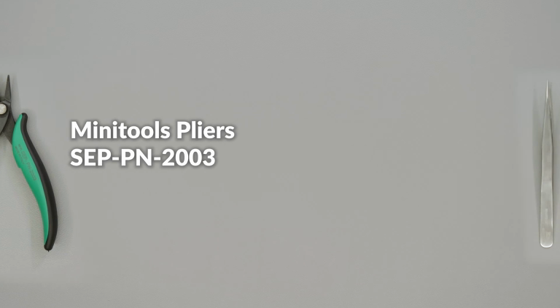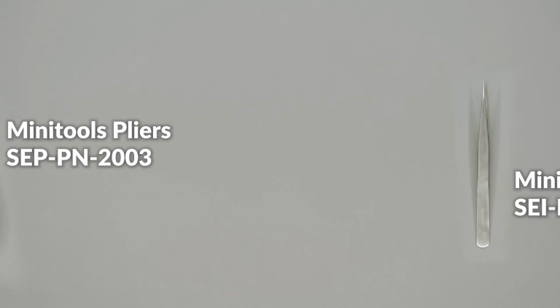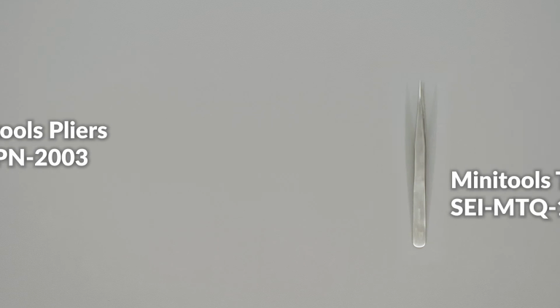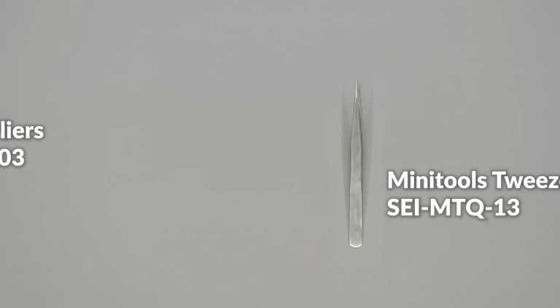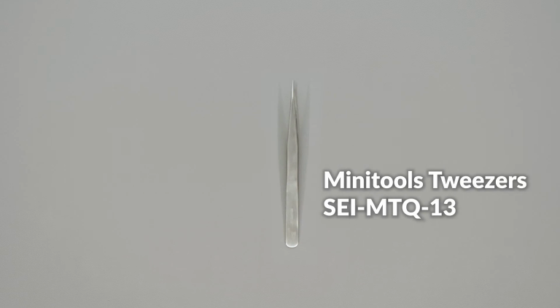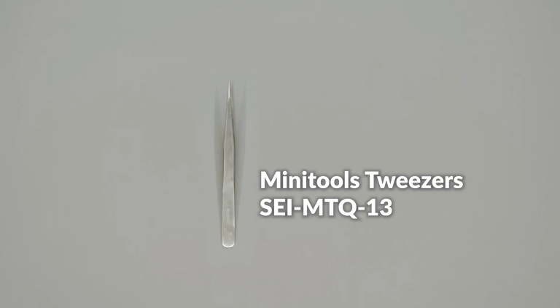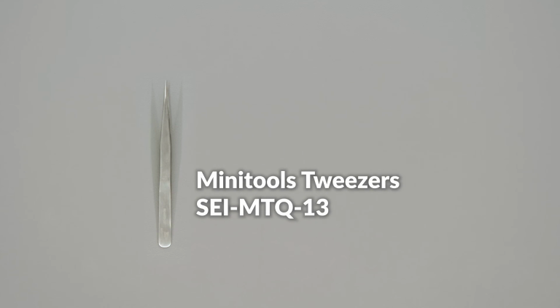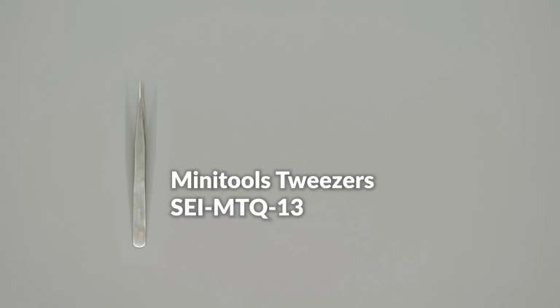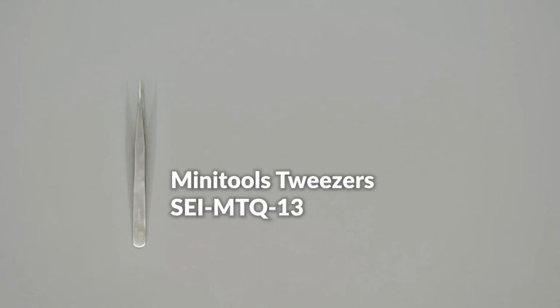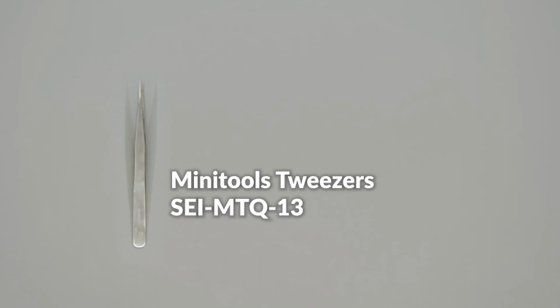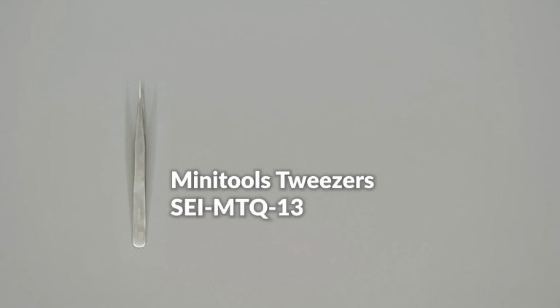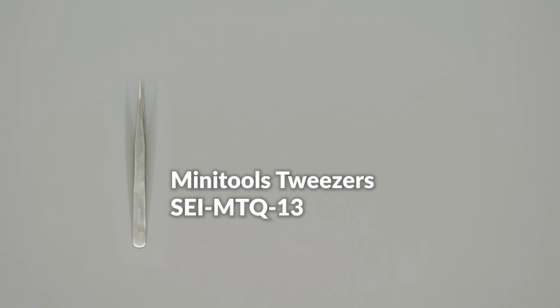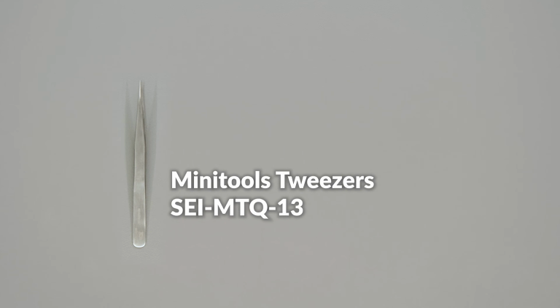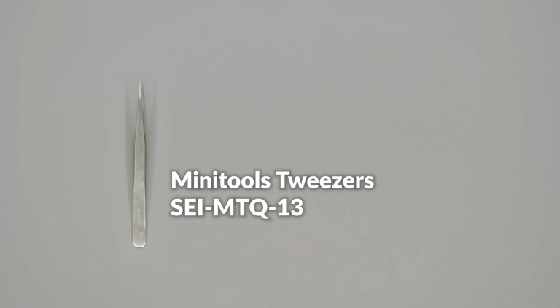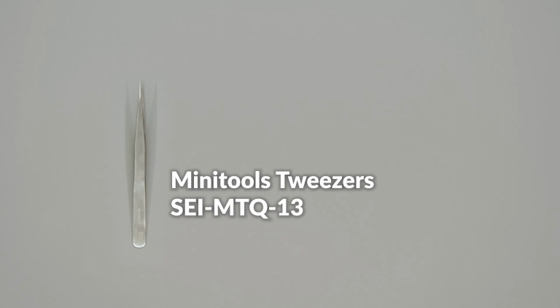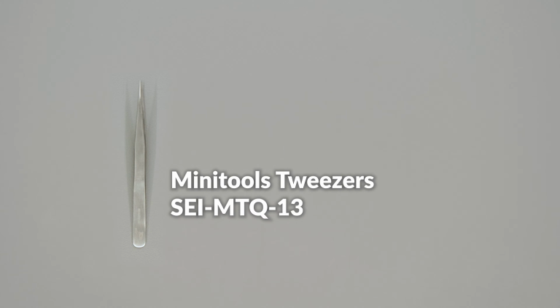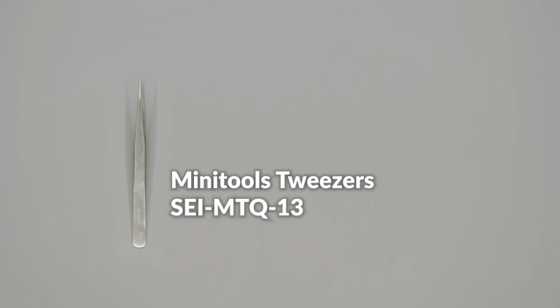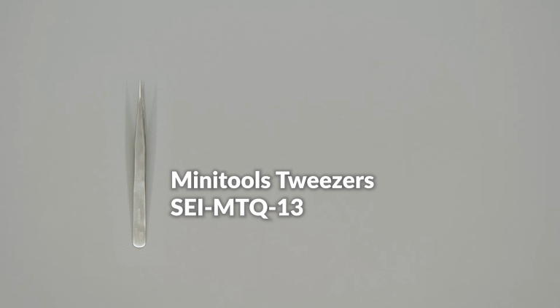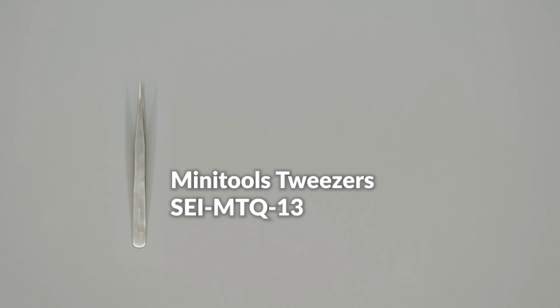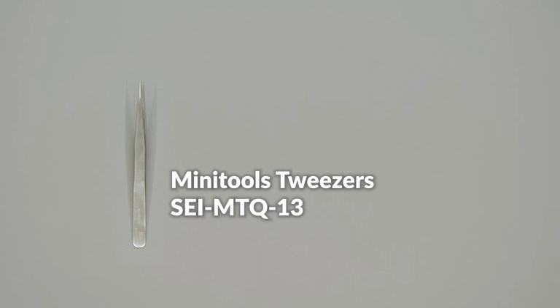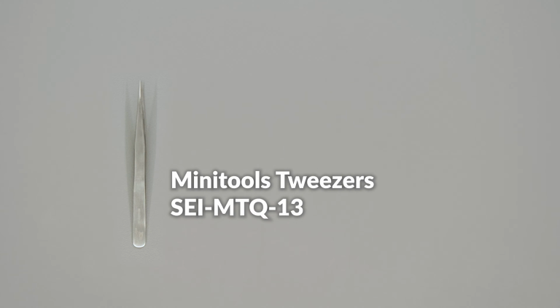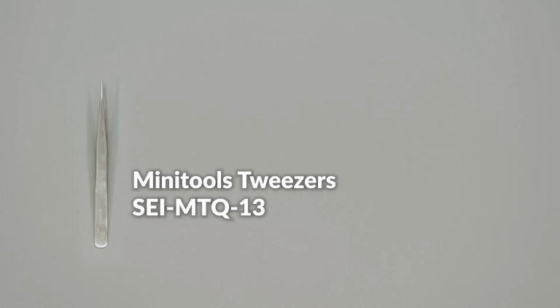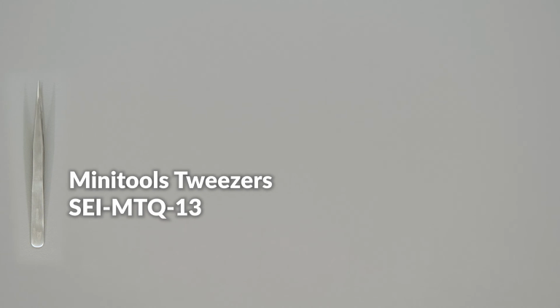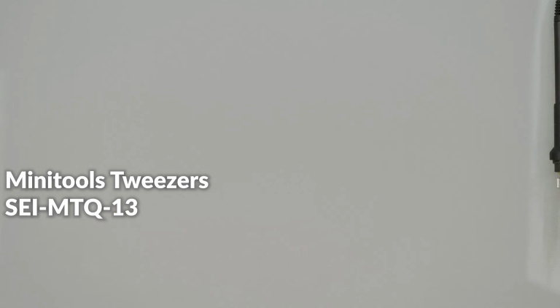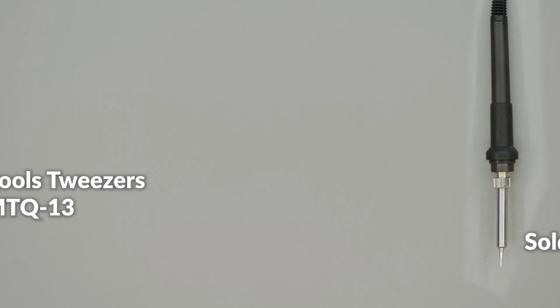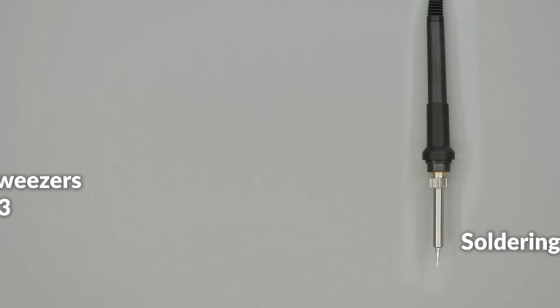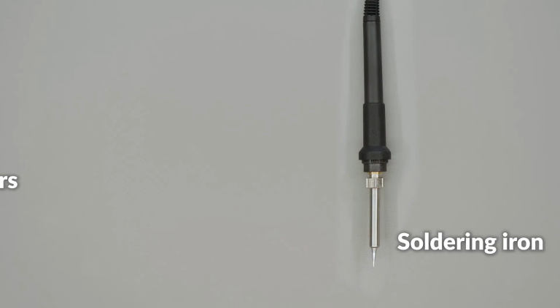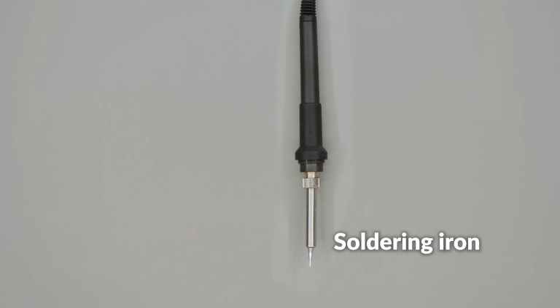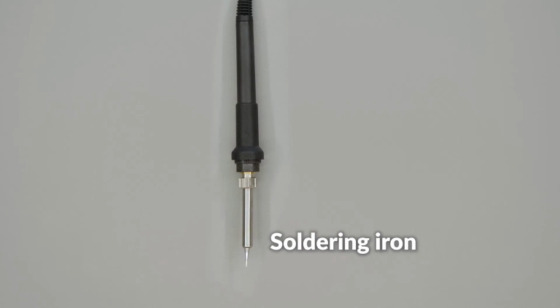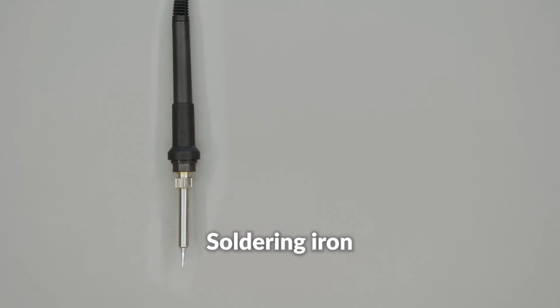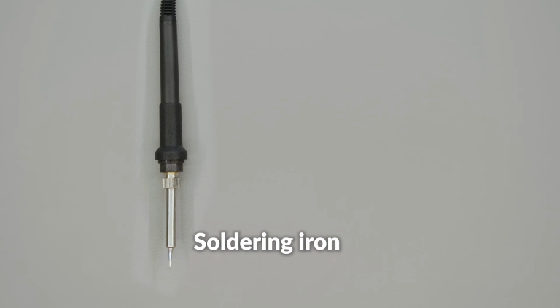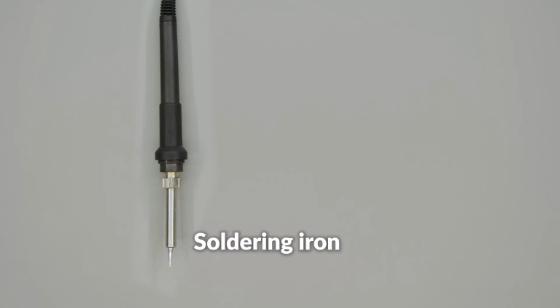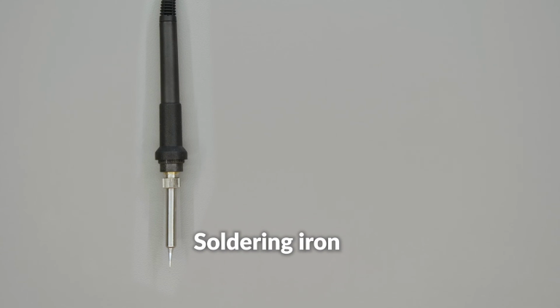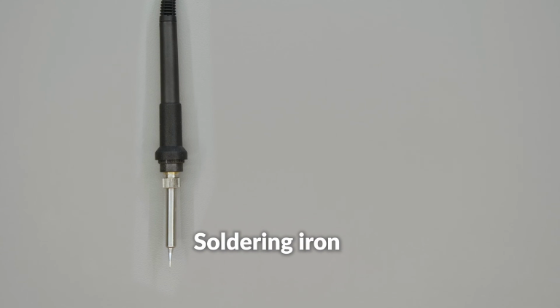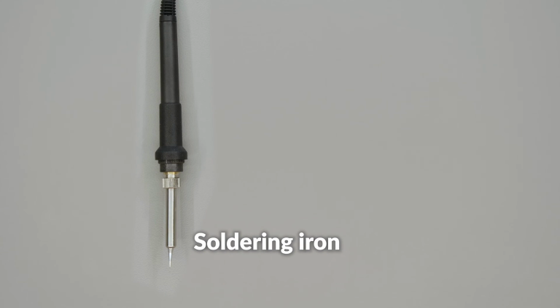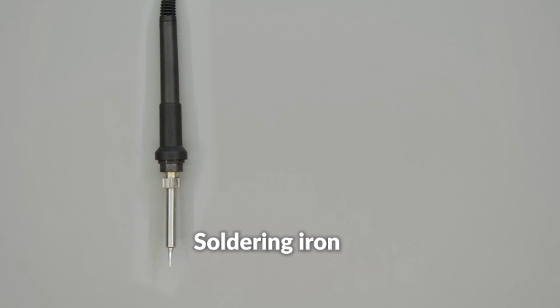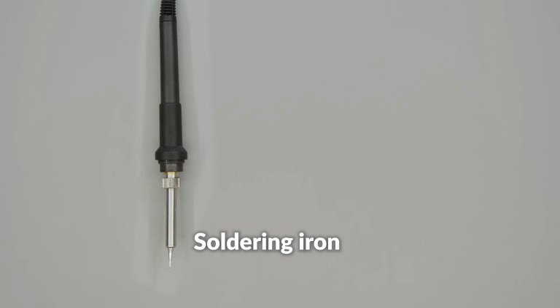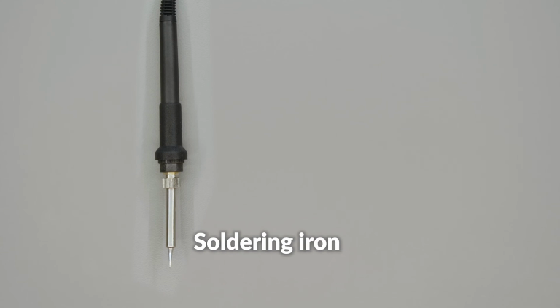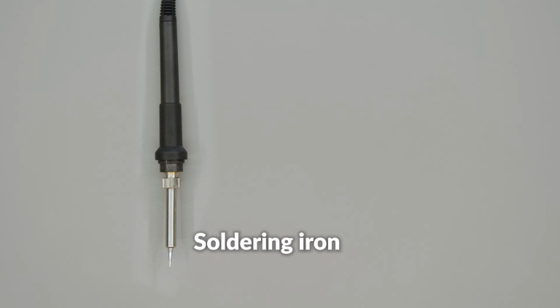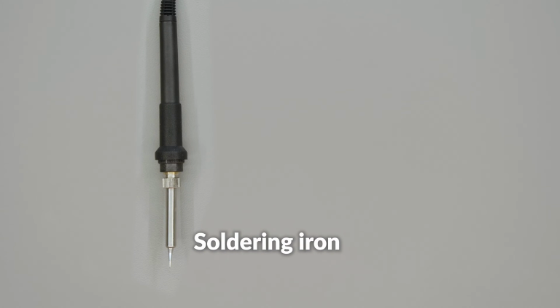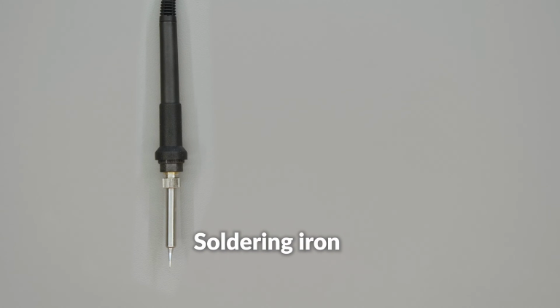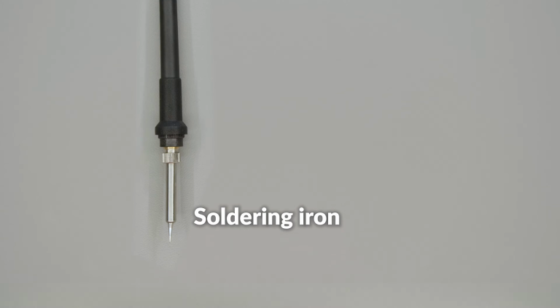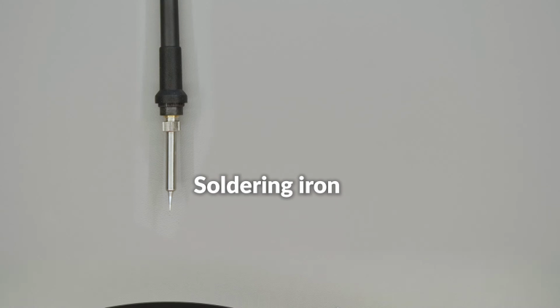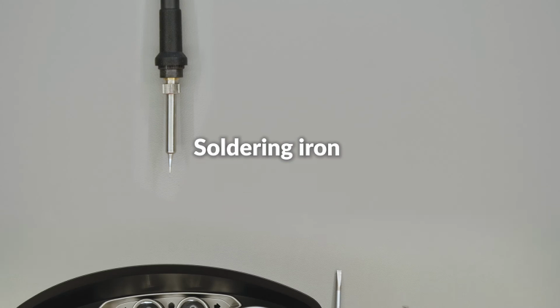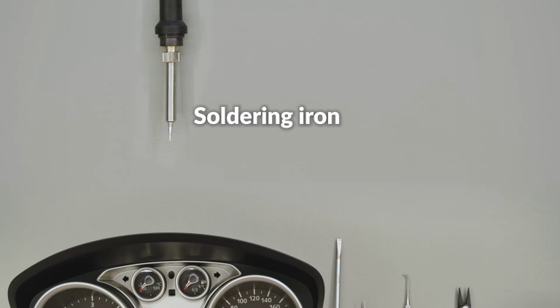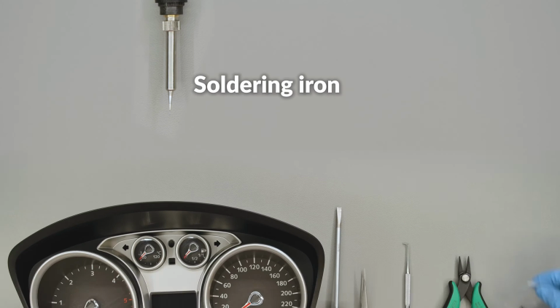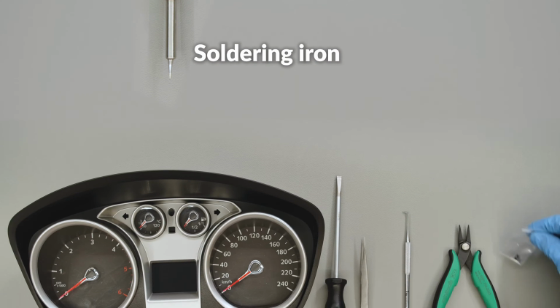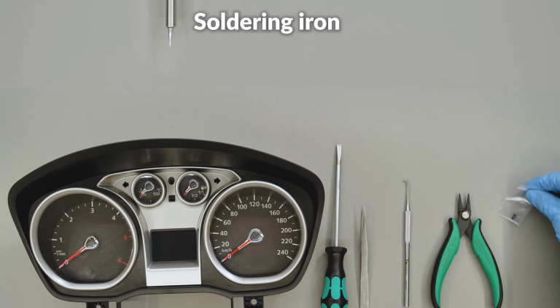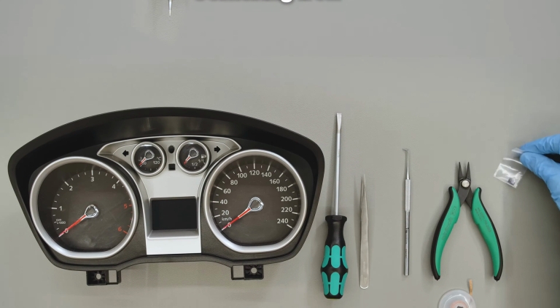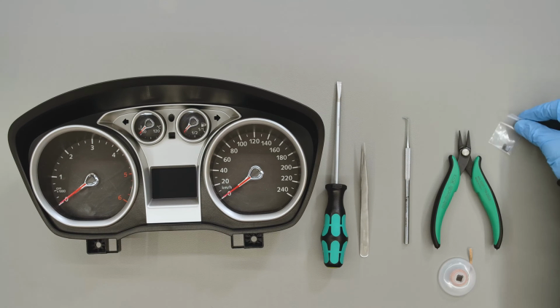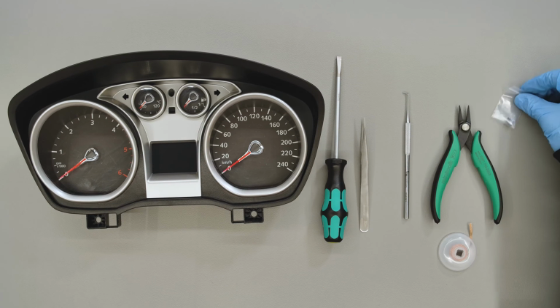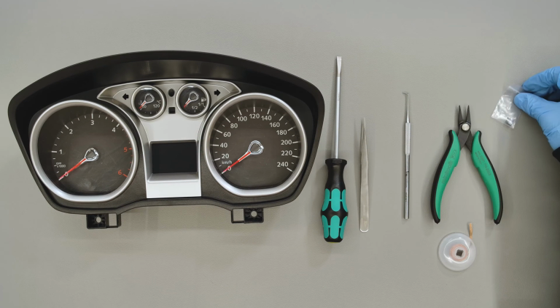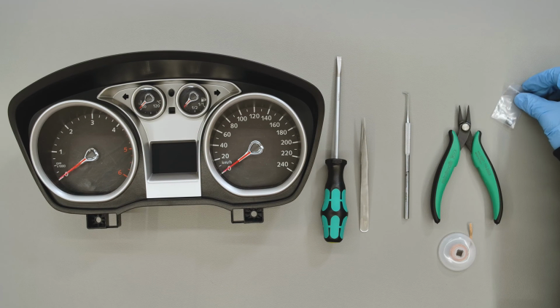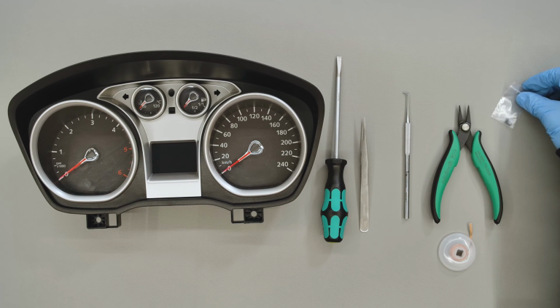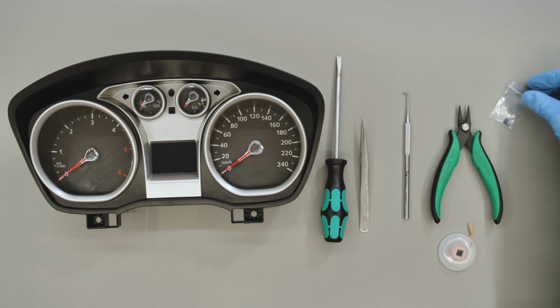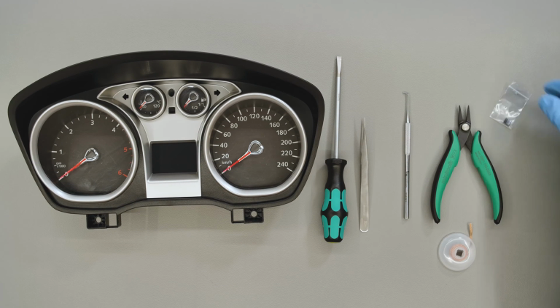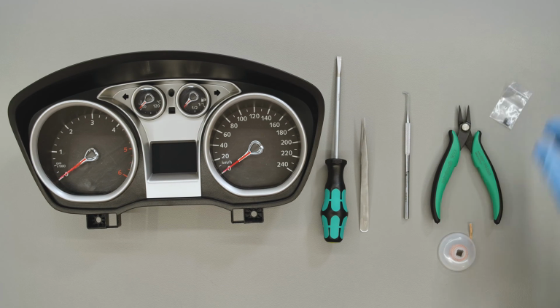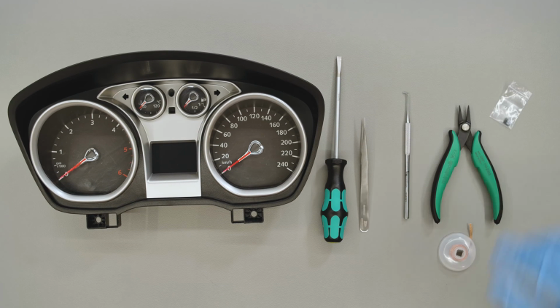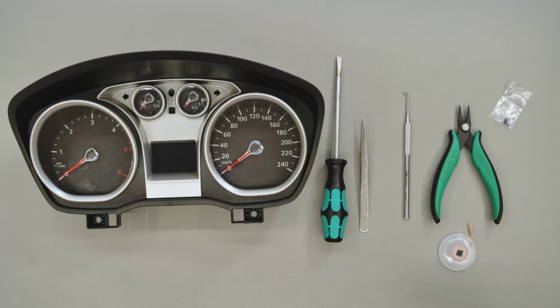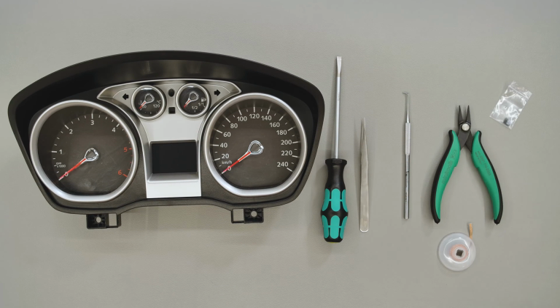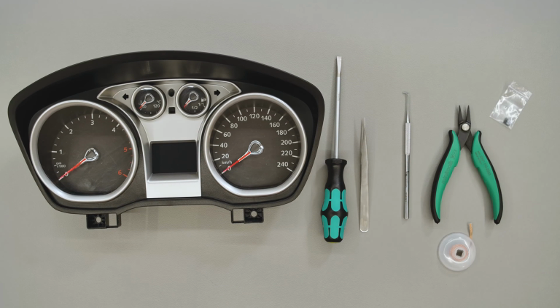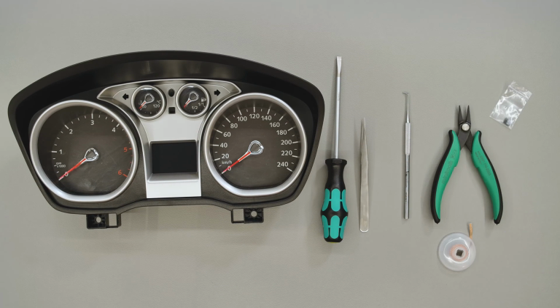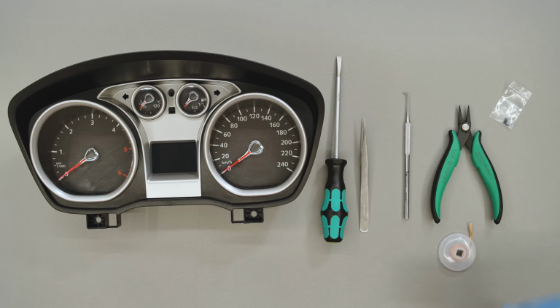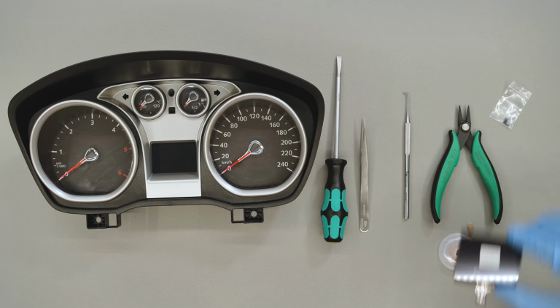You will also need the tweezers, a soldering iron, and the MiniTools Display.